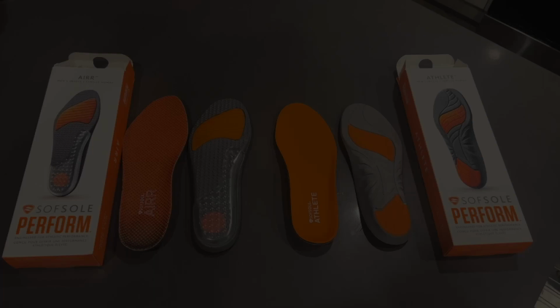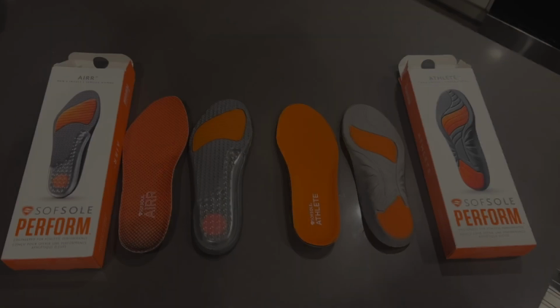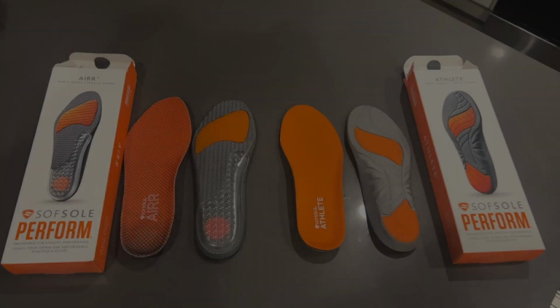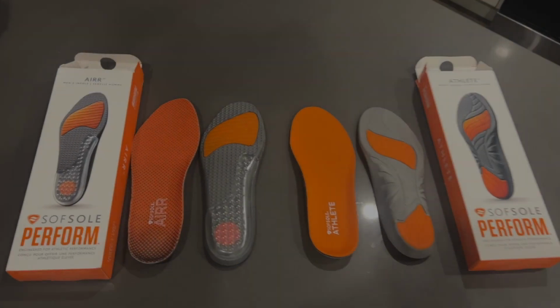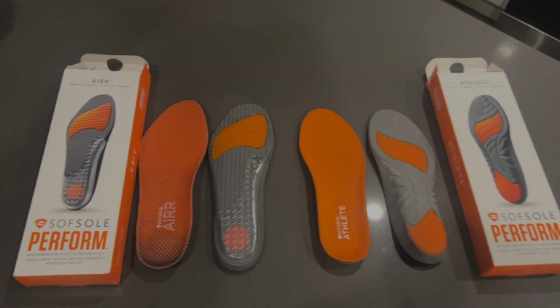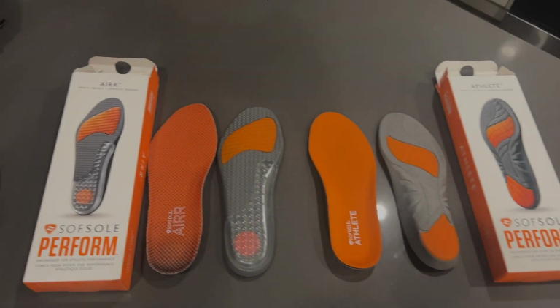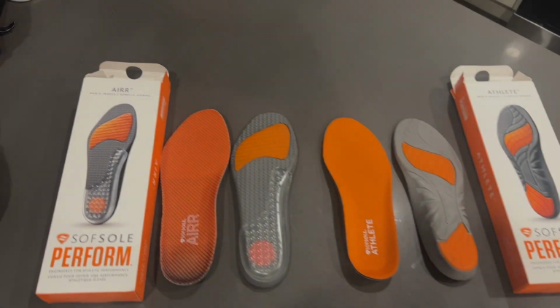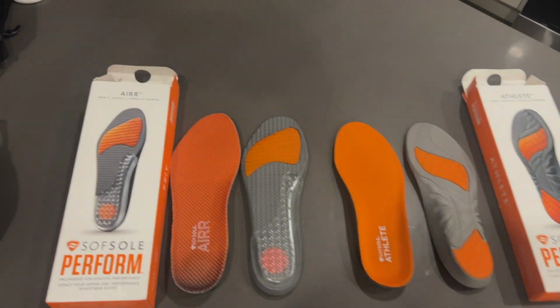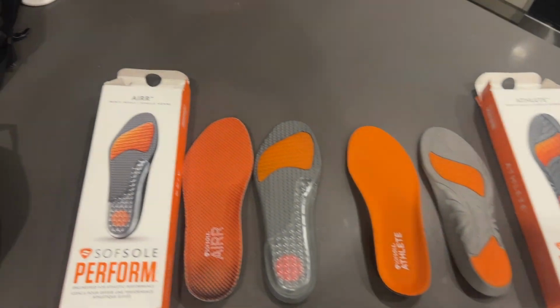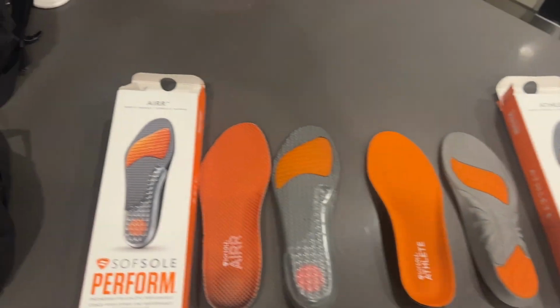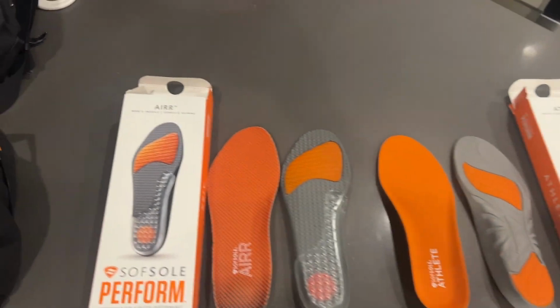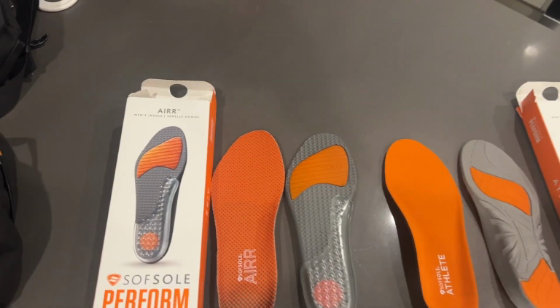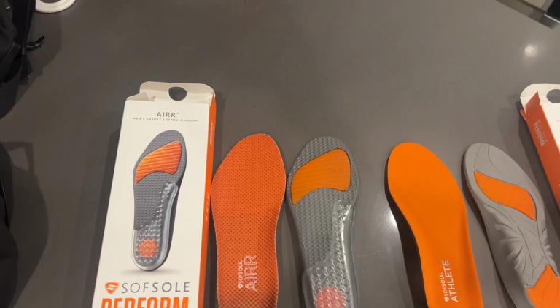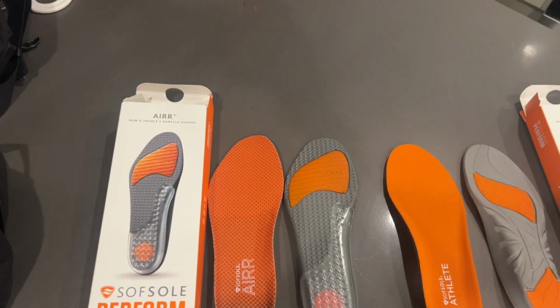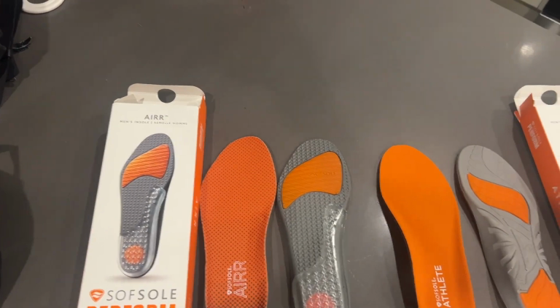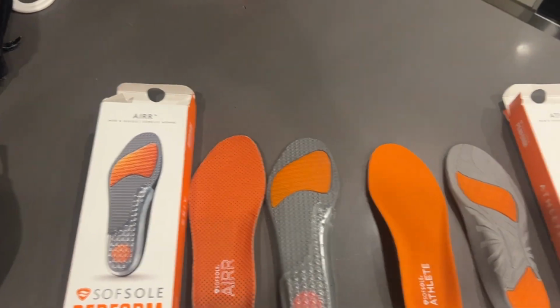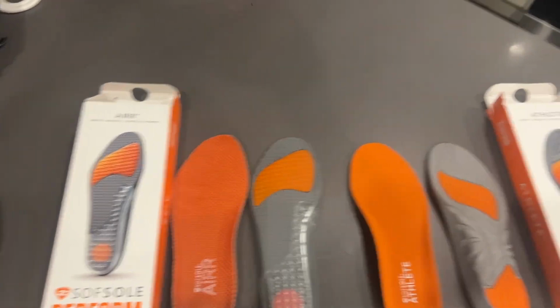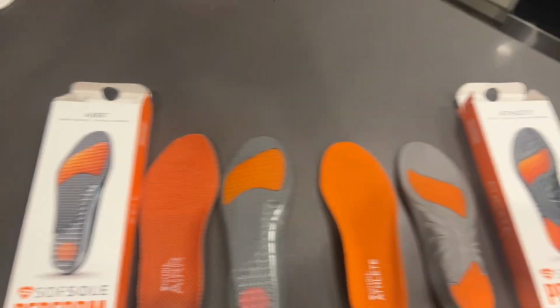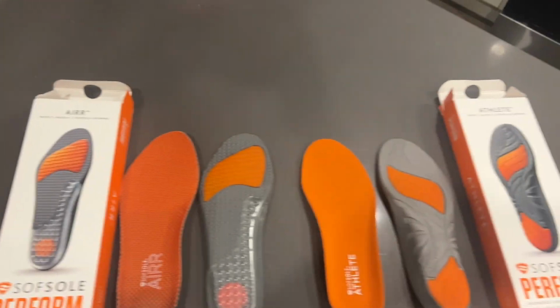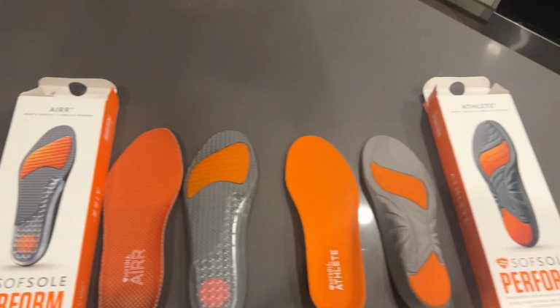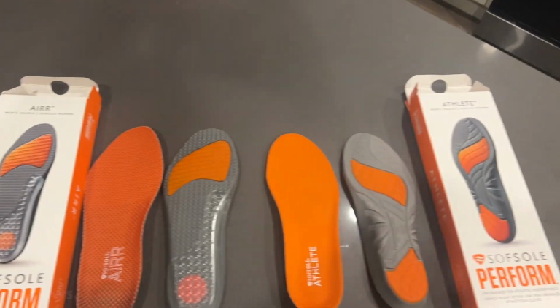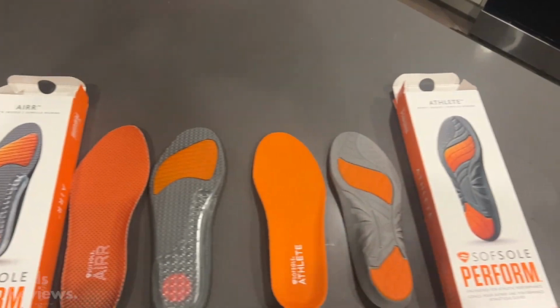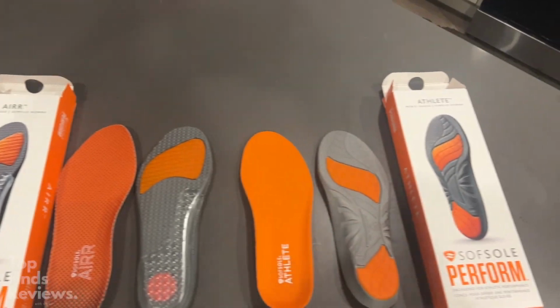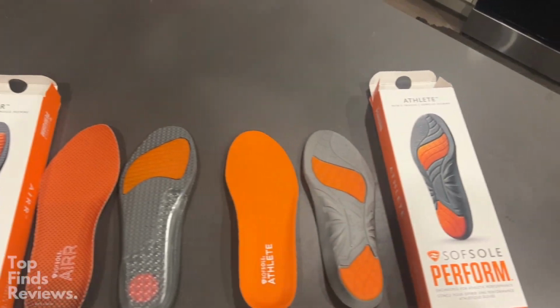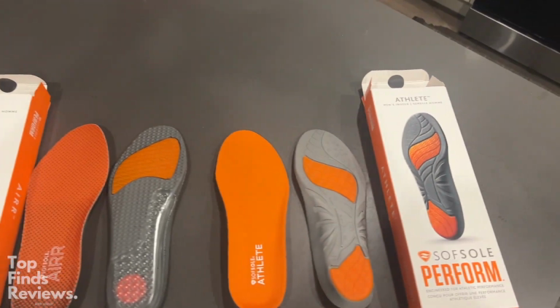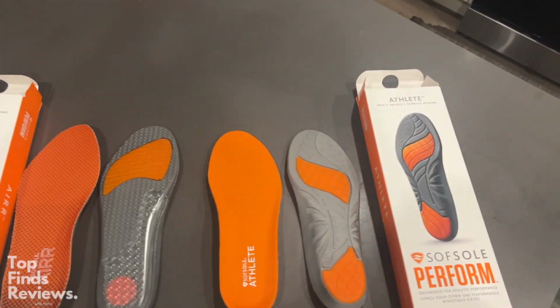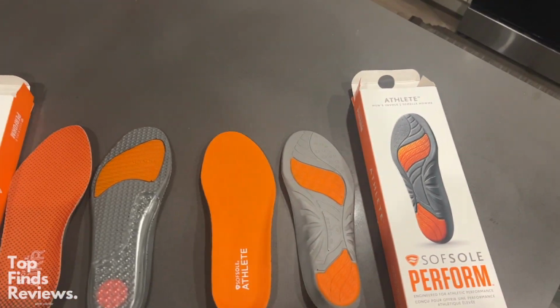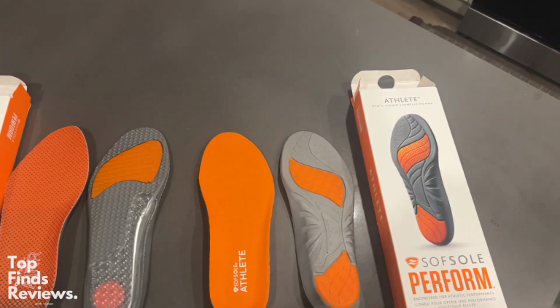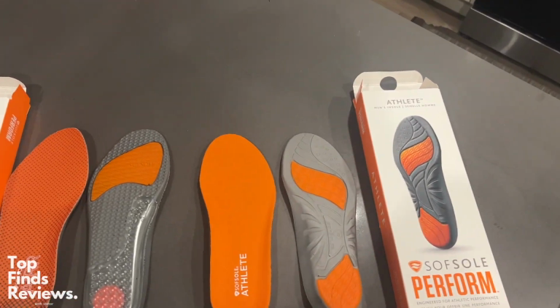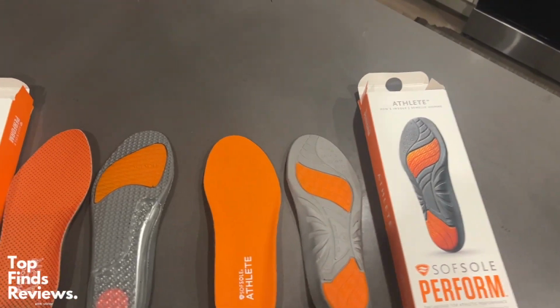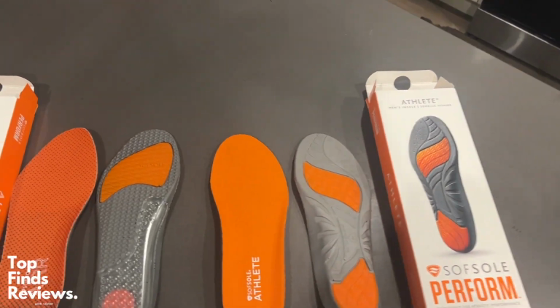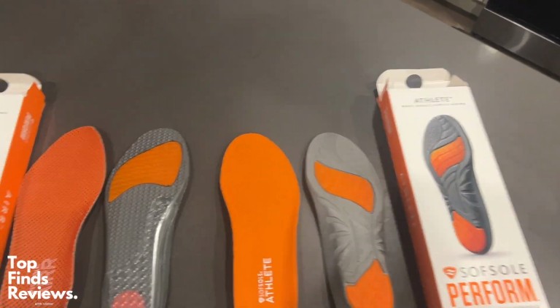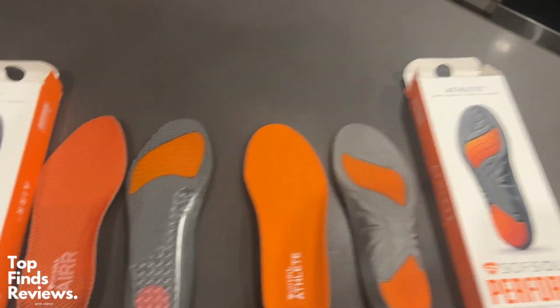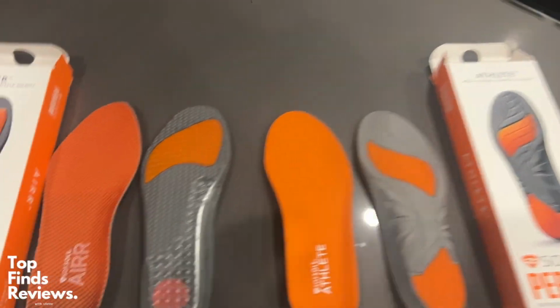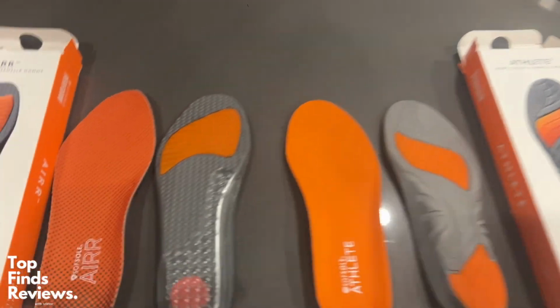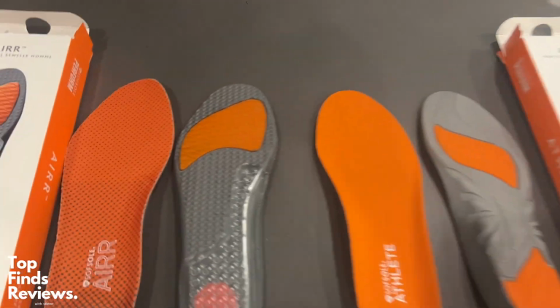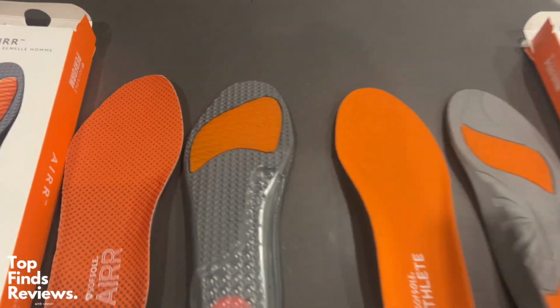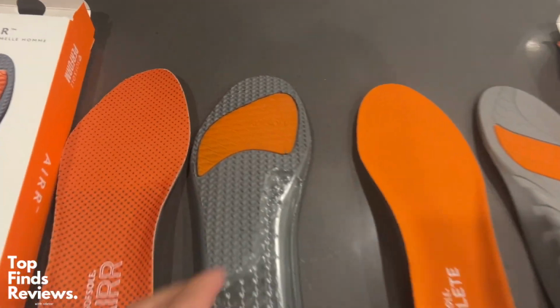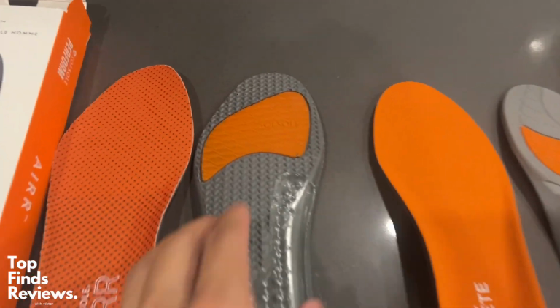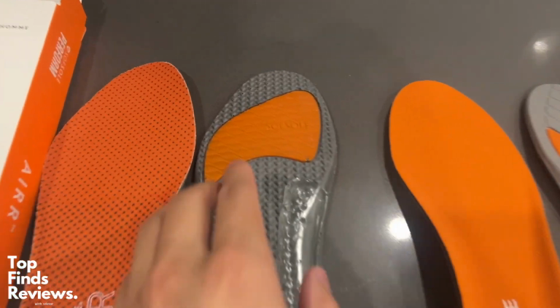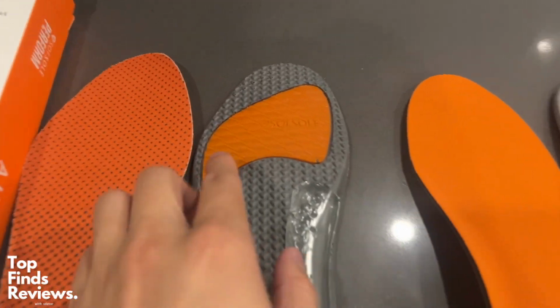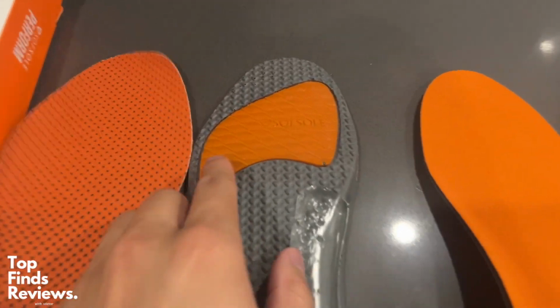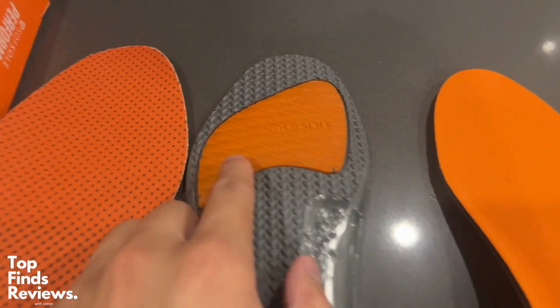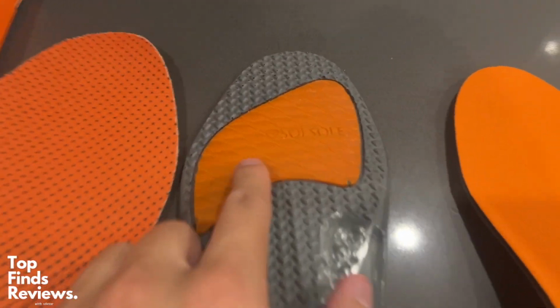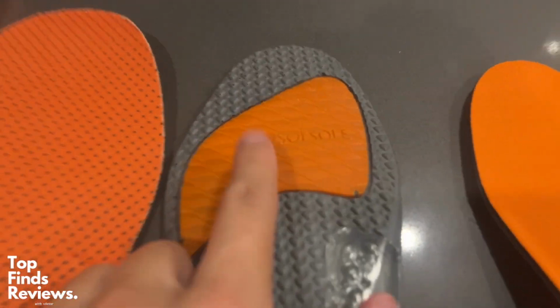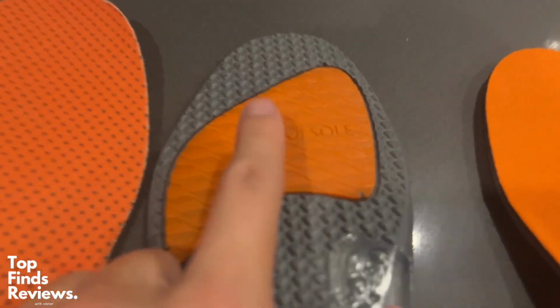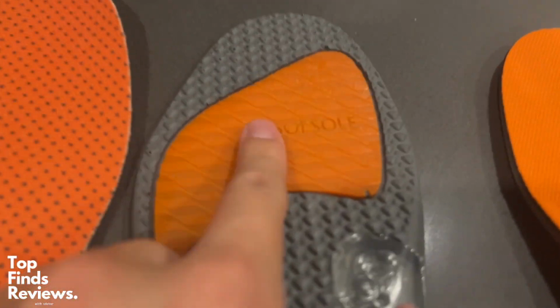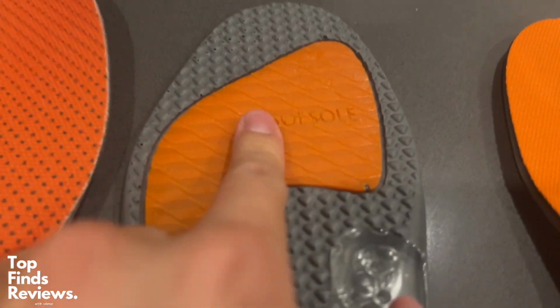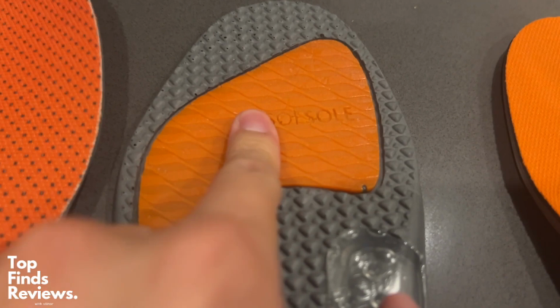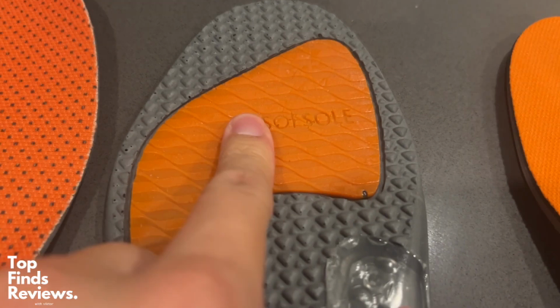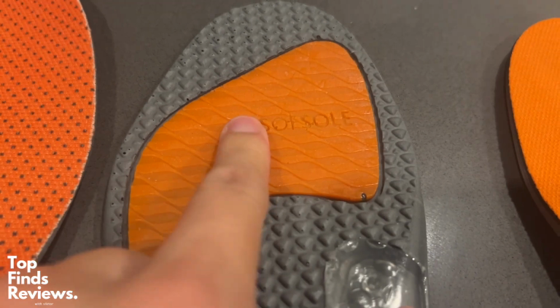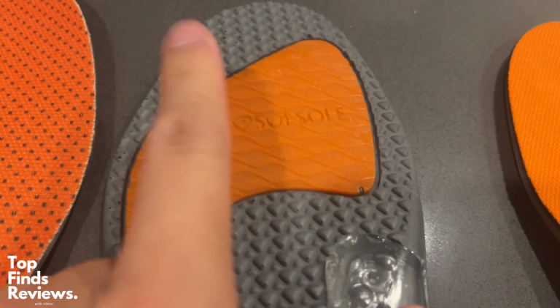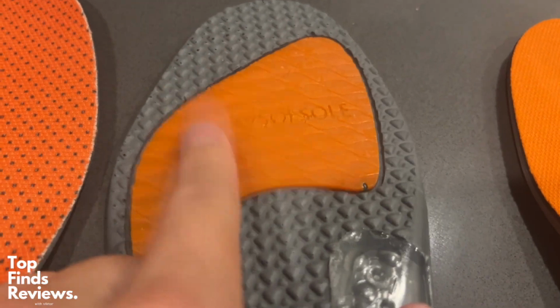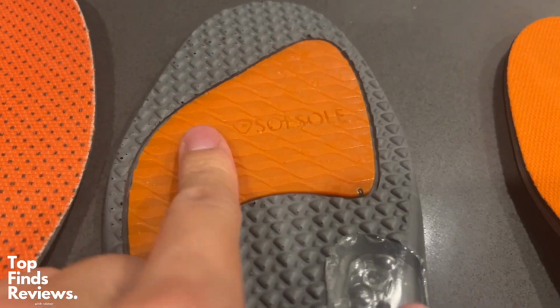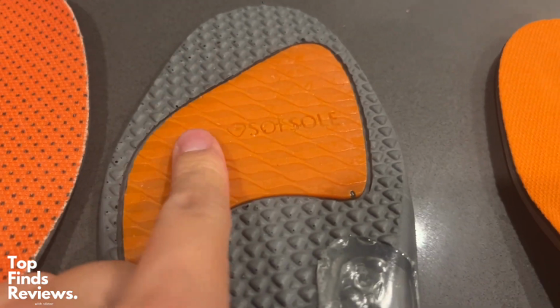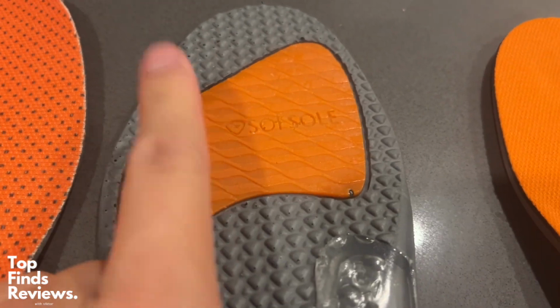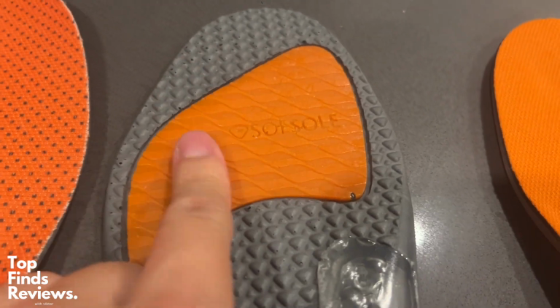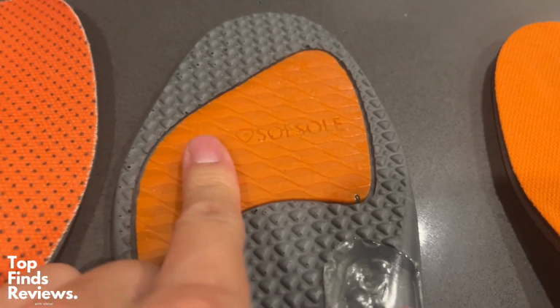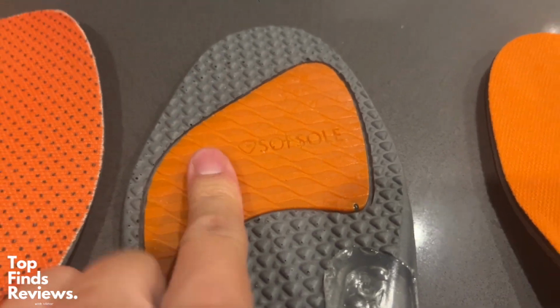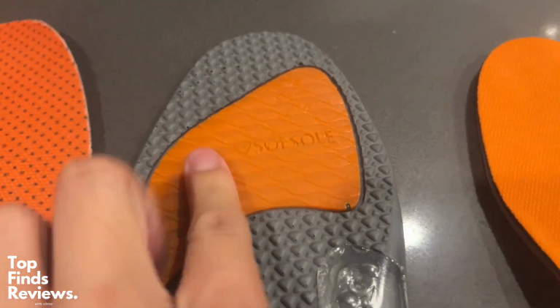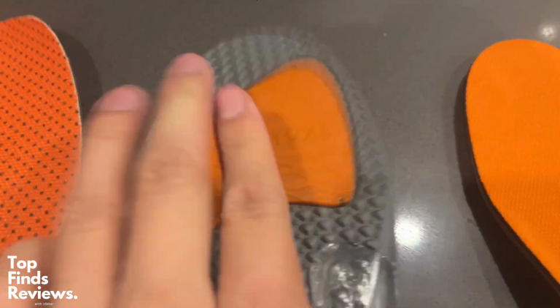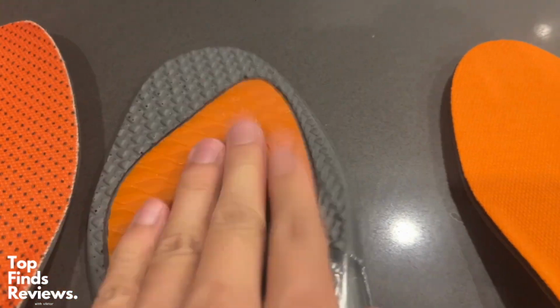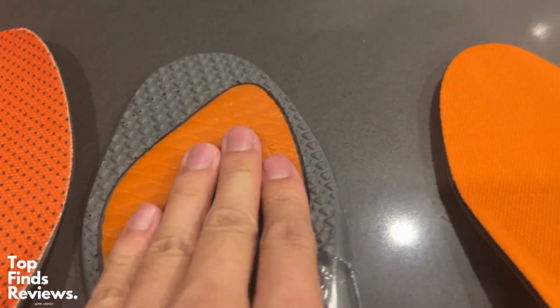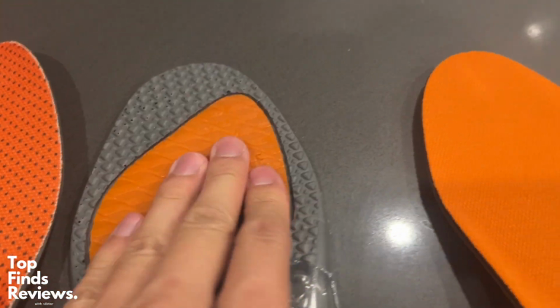I just wanted to compare my soft sole air with my soft sole athlete. Honestly, both of them are kind of similar, but they do have a lot of differences.